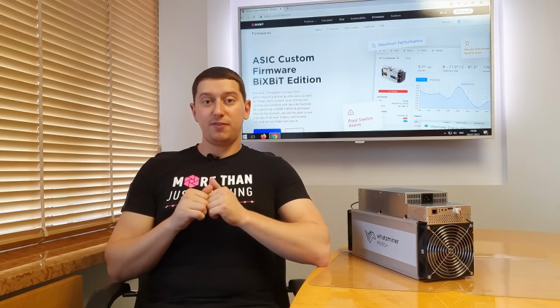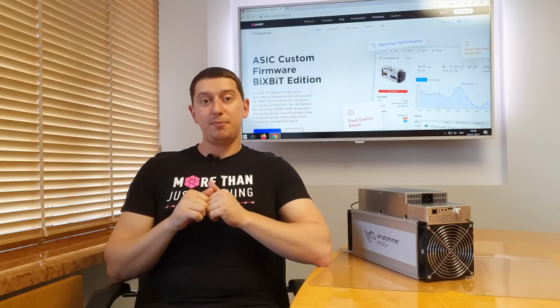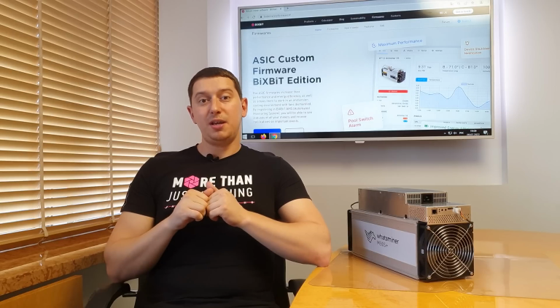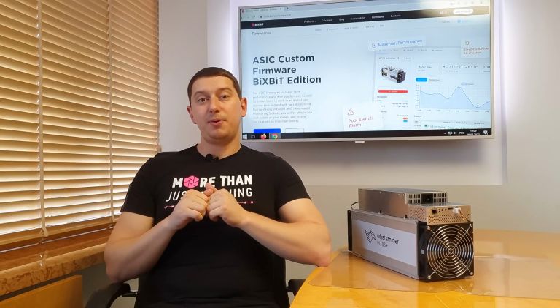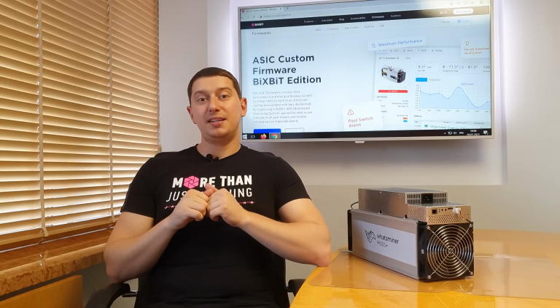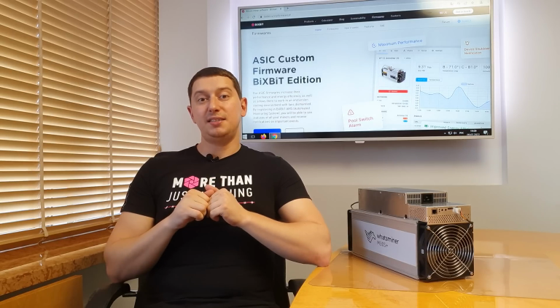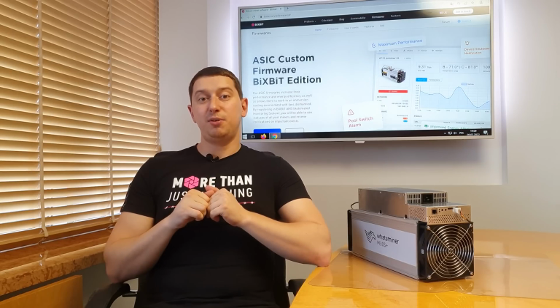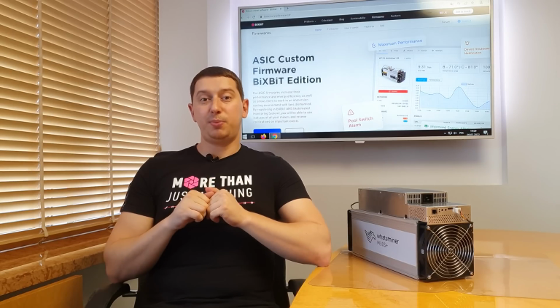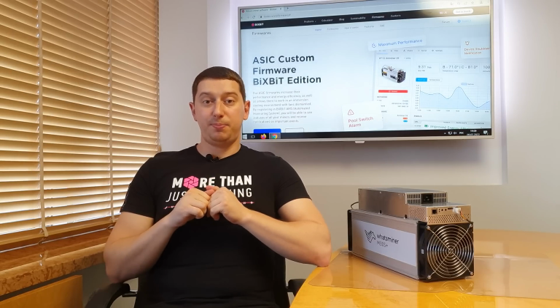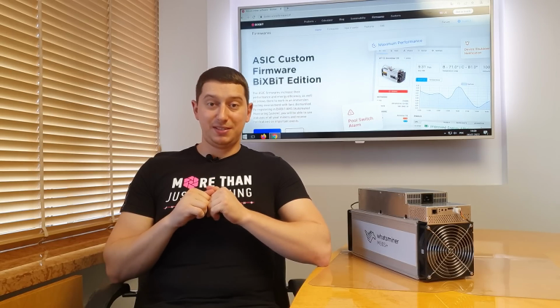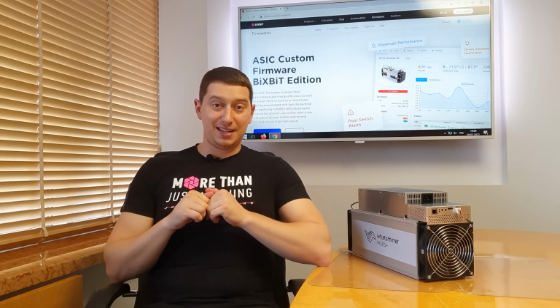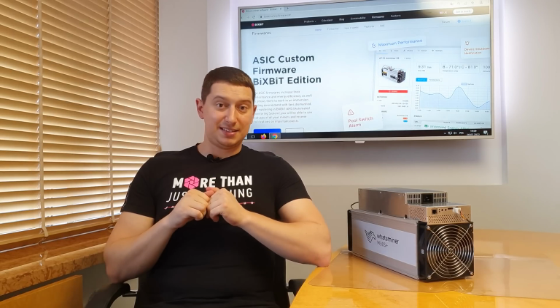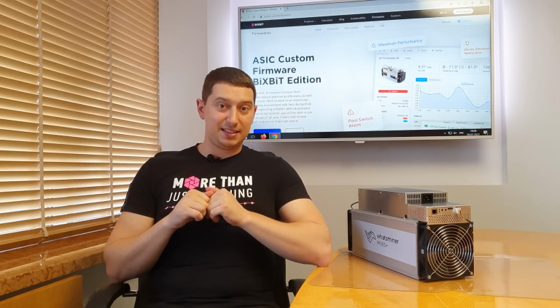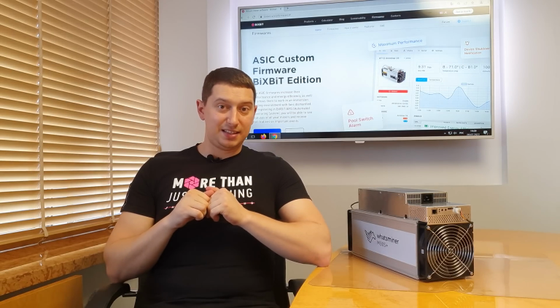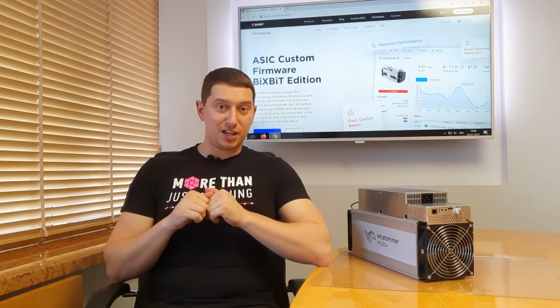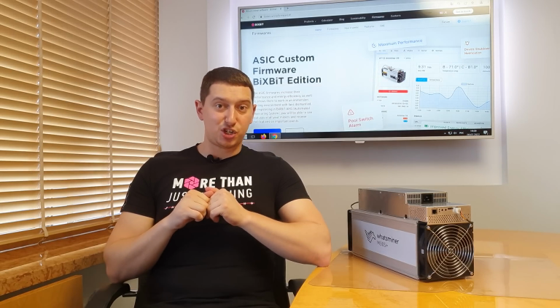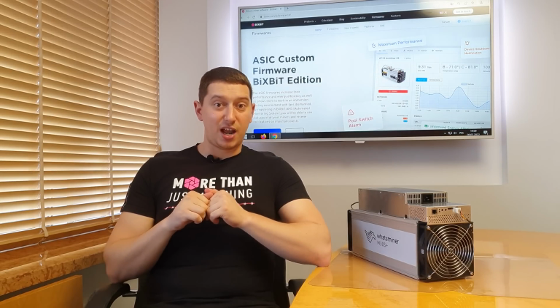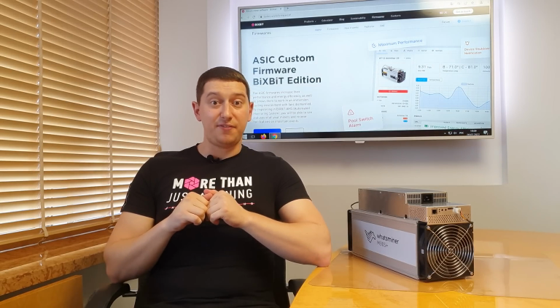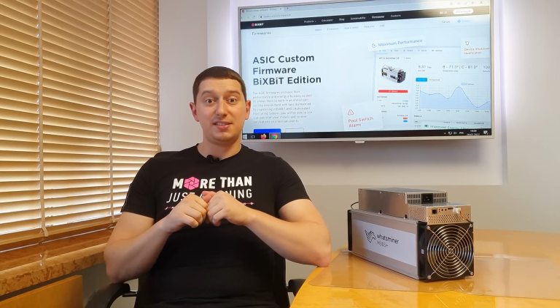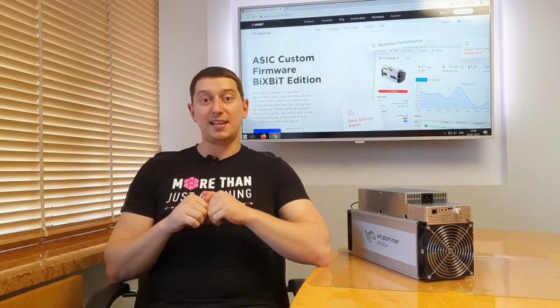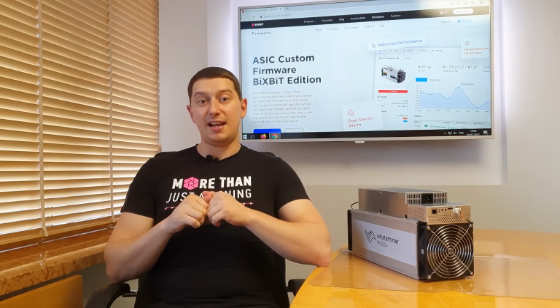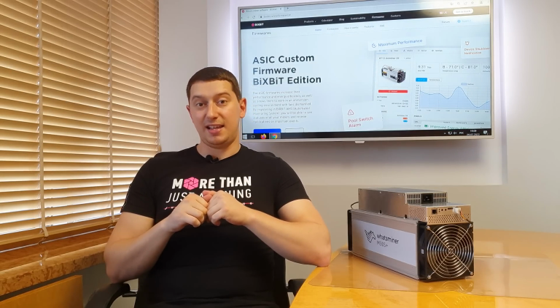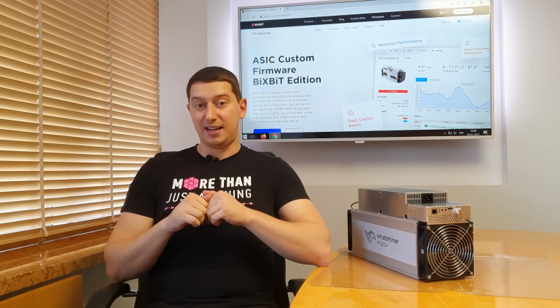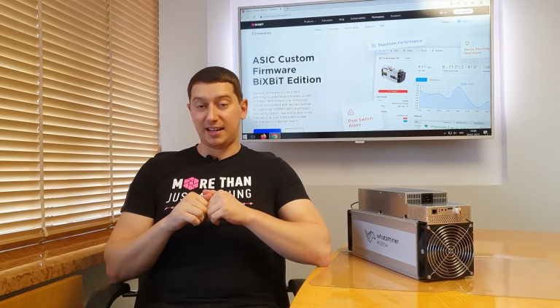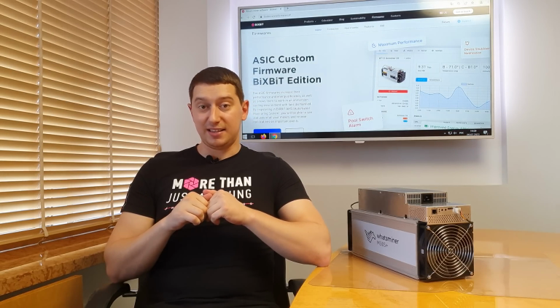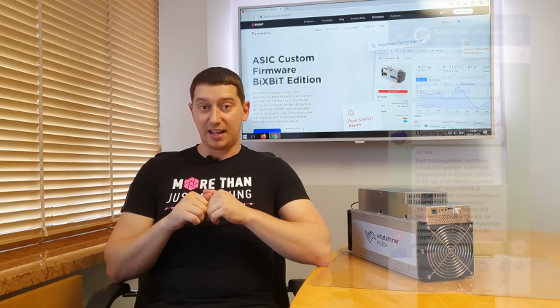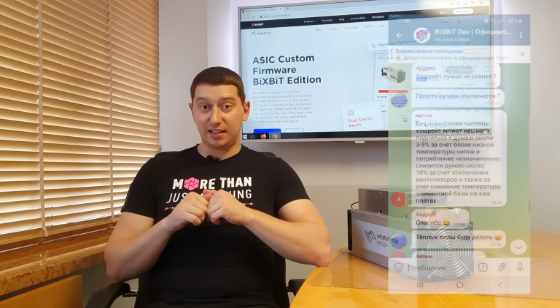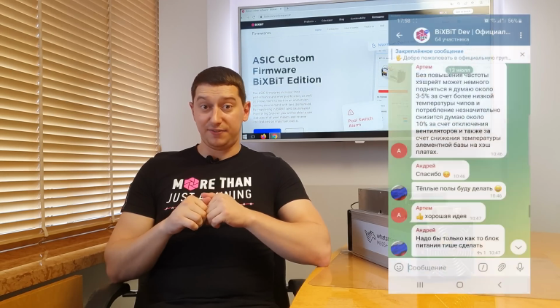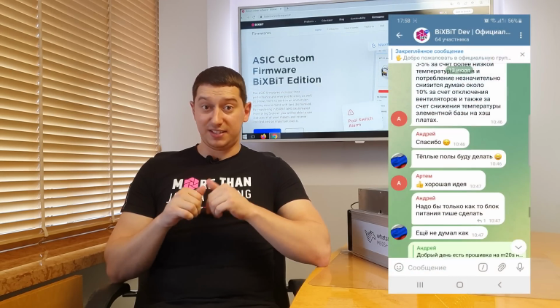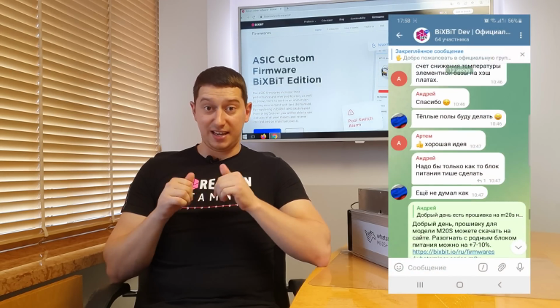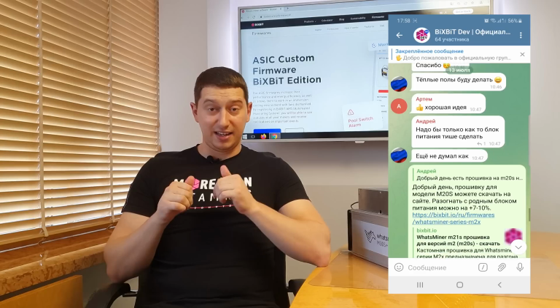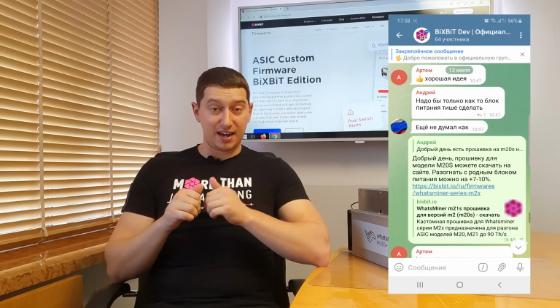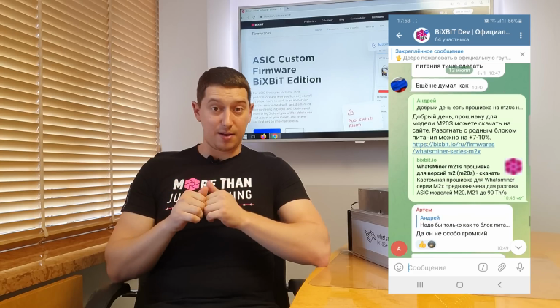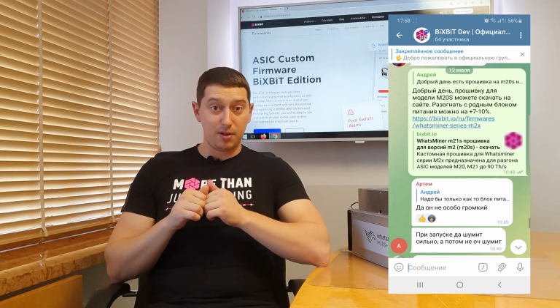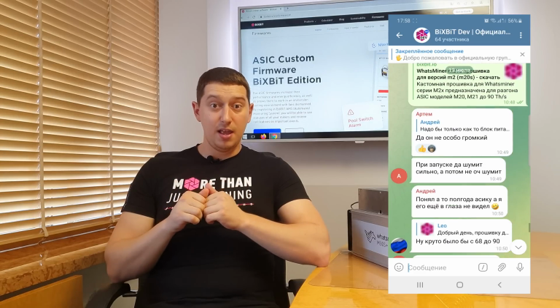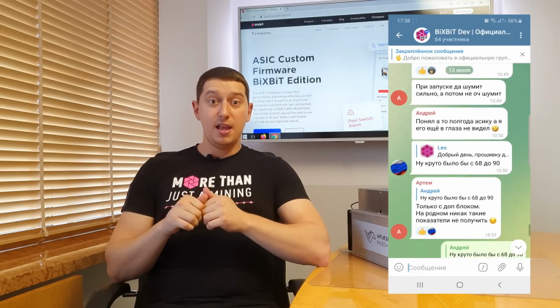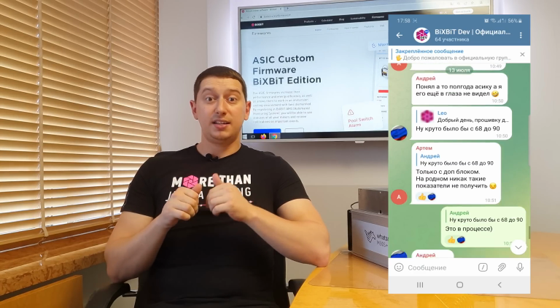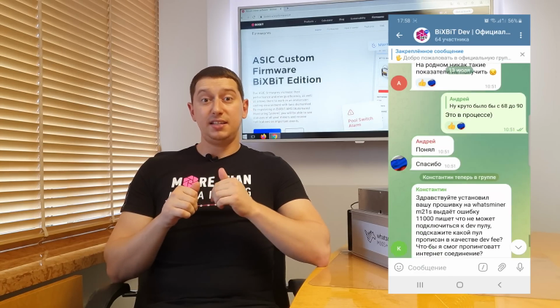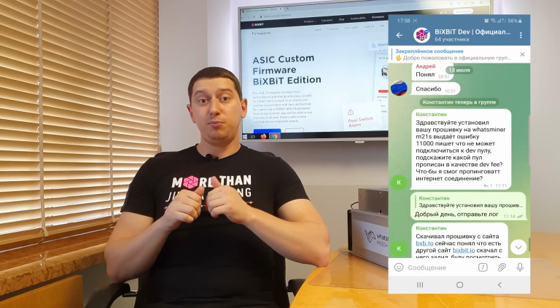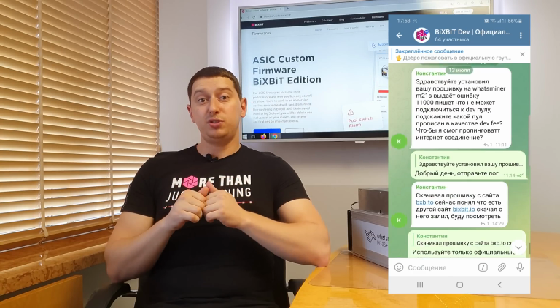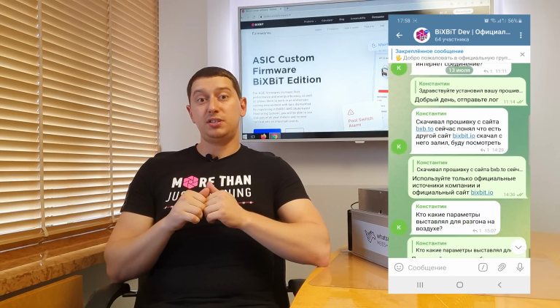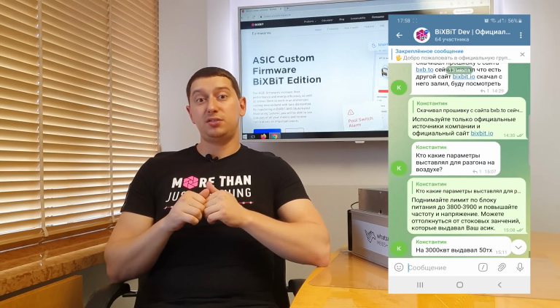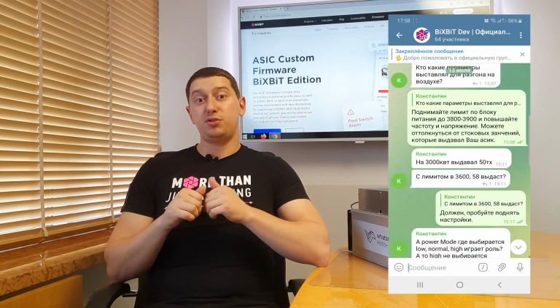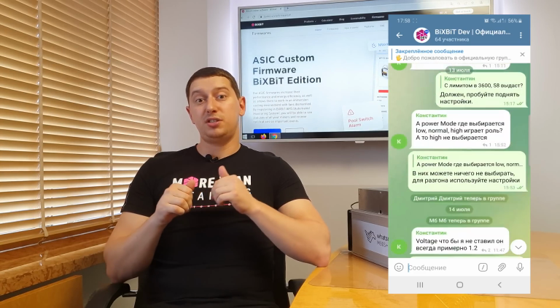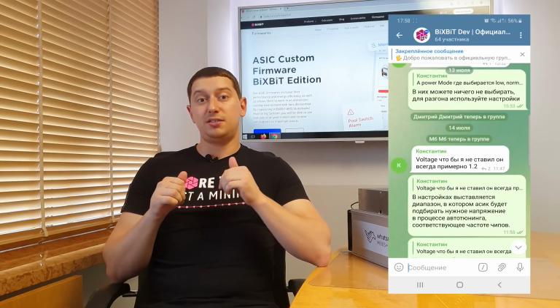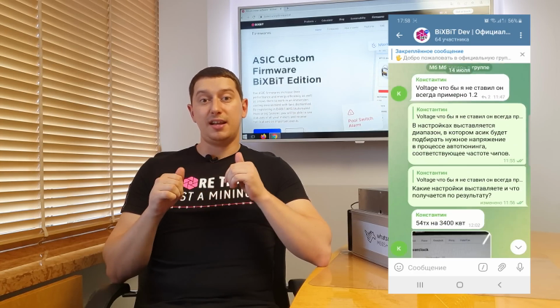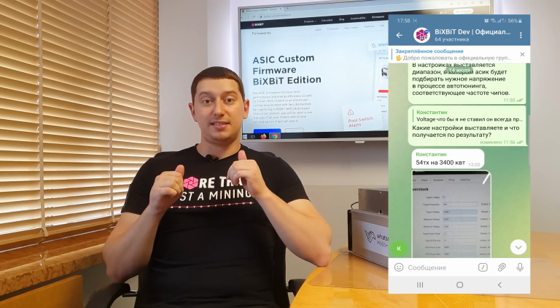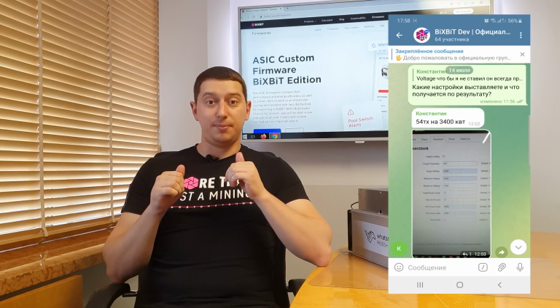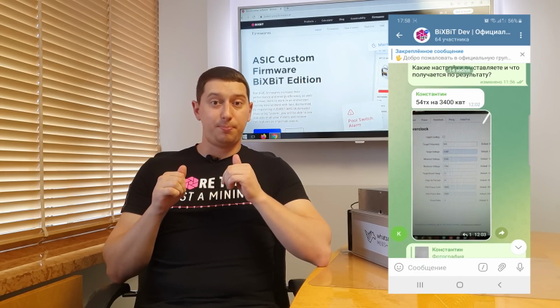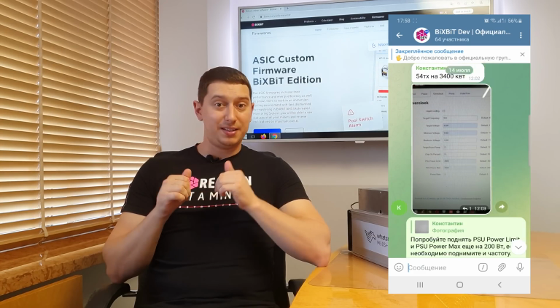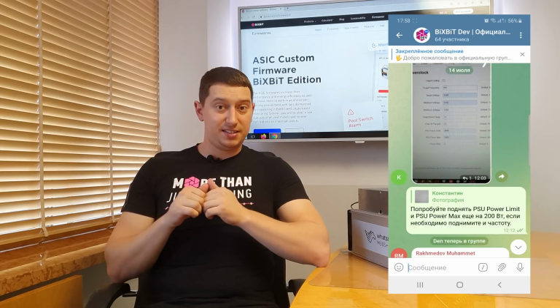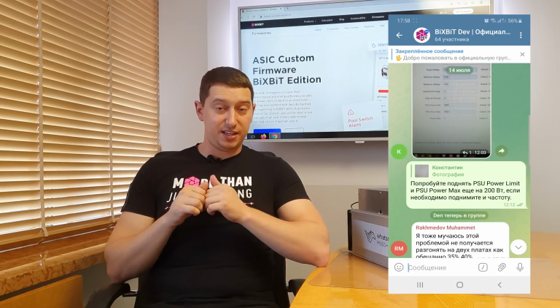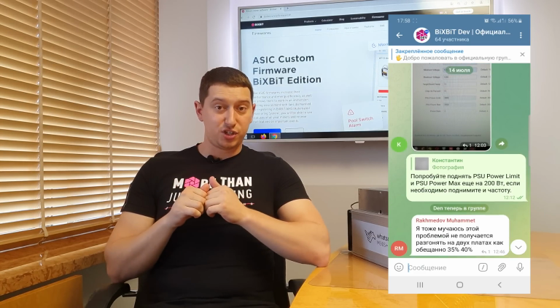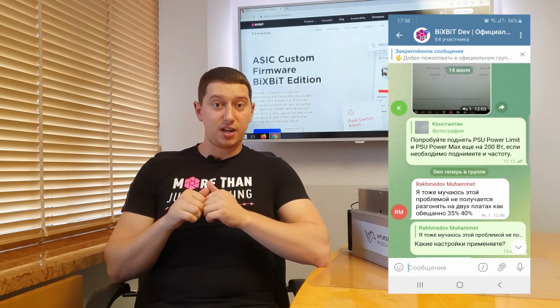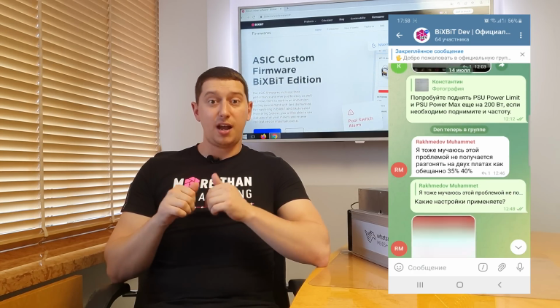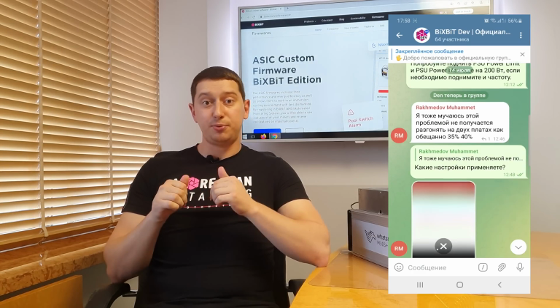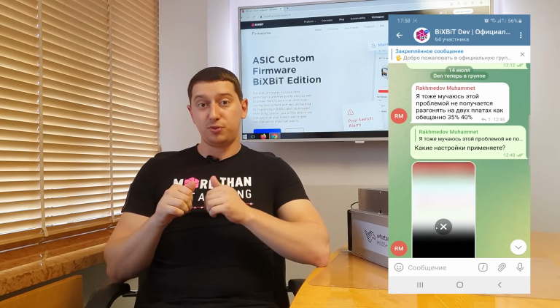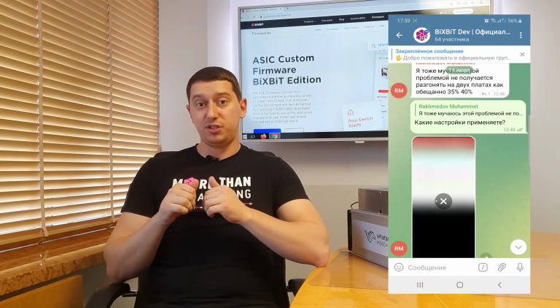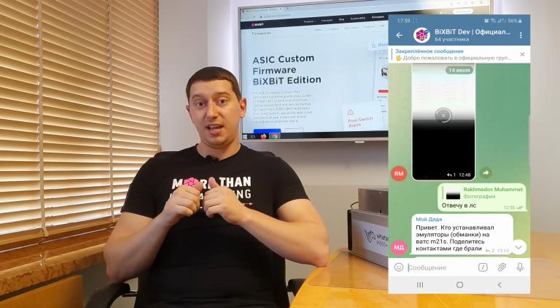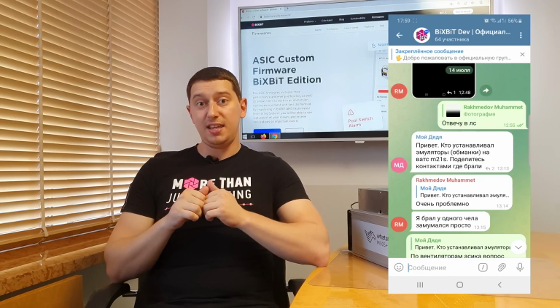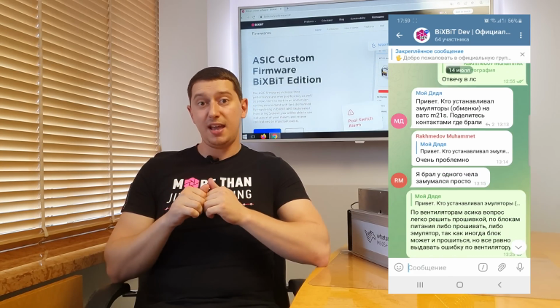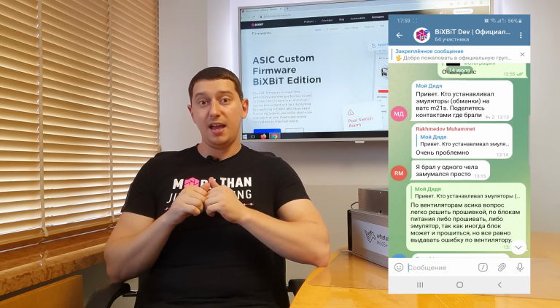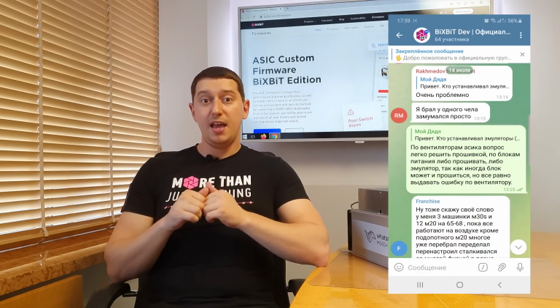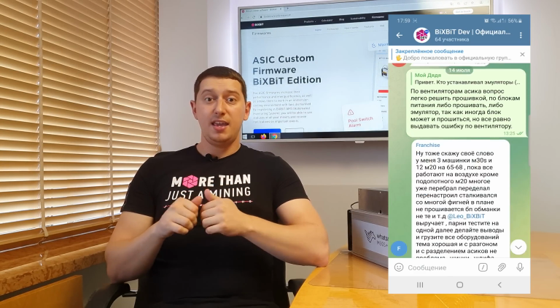Also, I recommend subscribing to our official channels in Telegram, where you can get help from our support team and other useful information on firmwares.